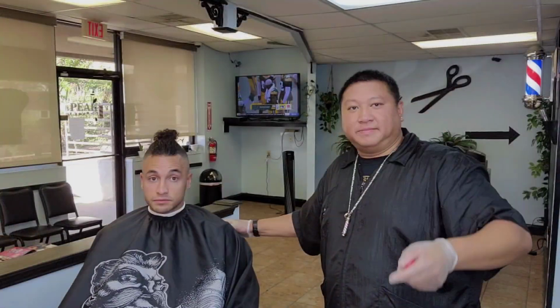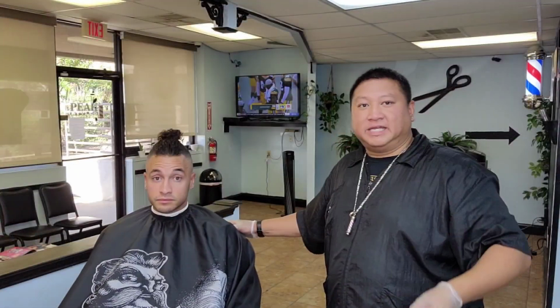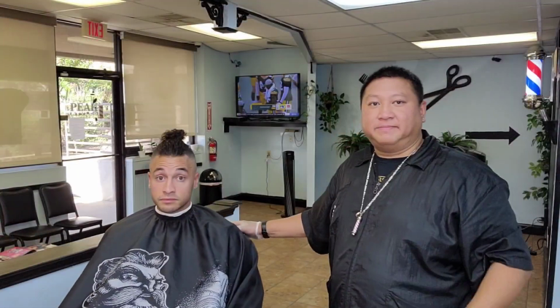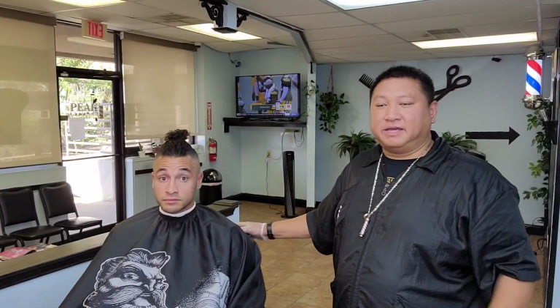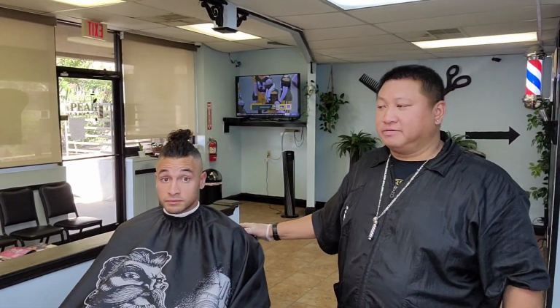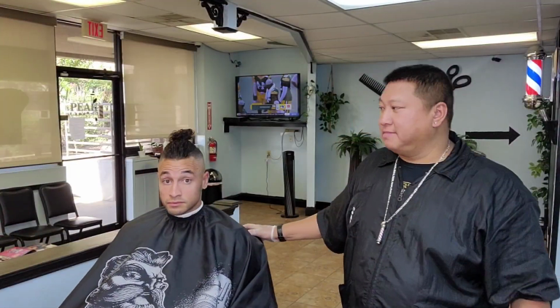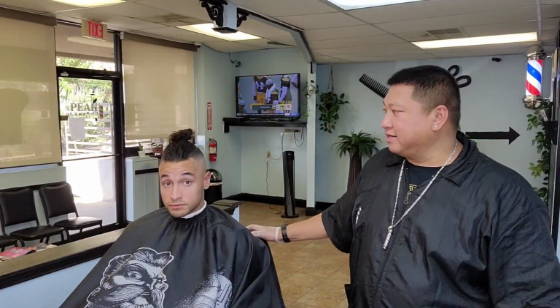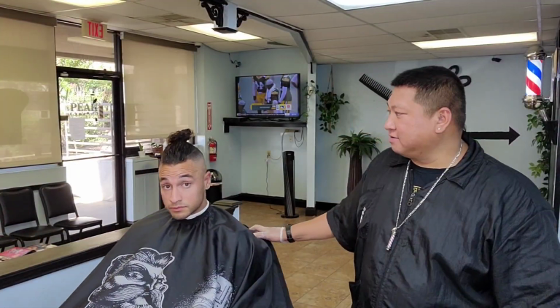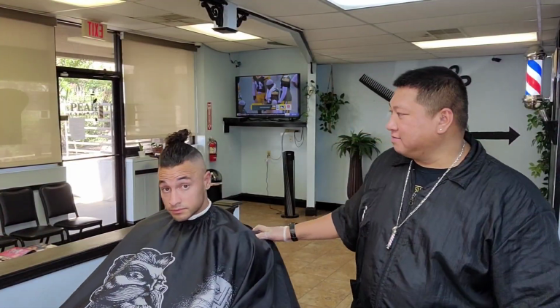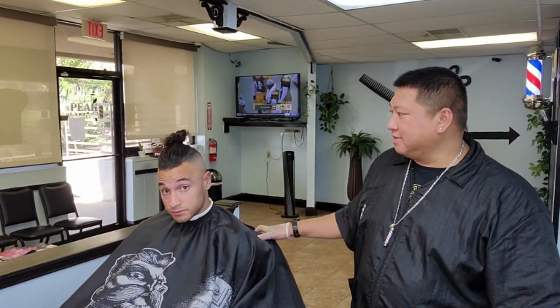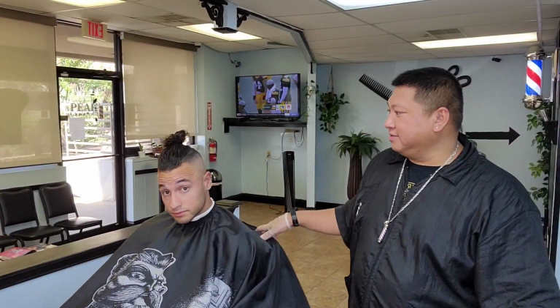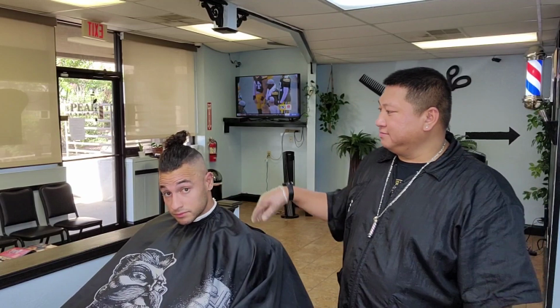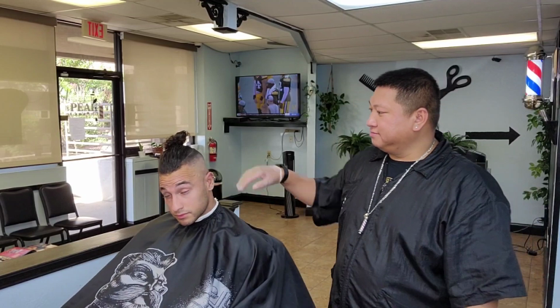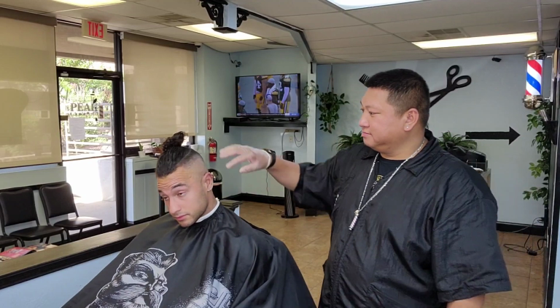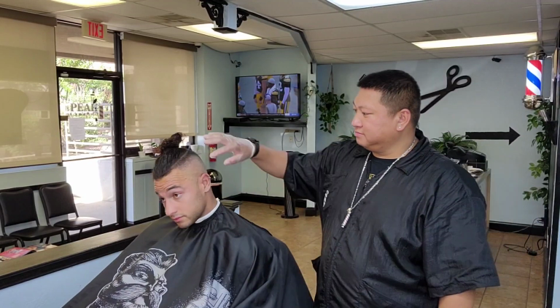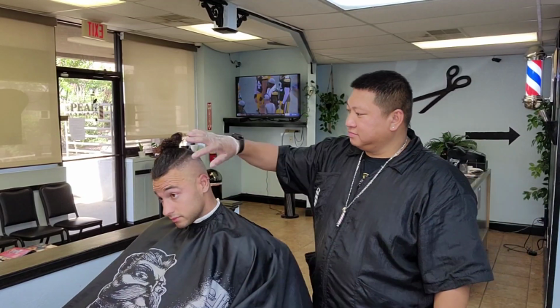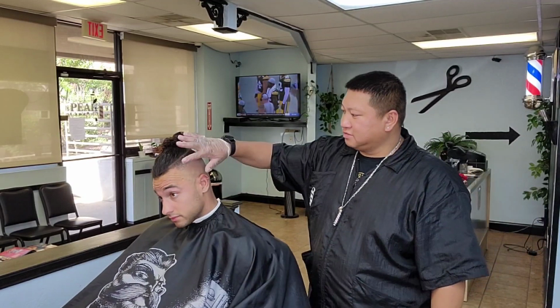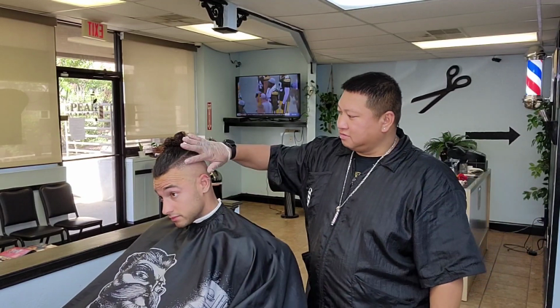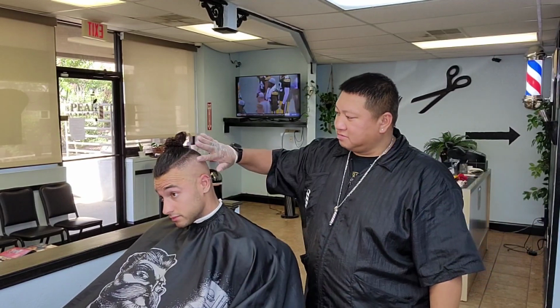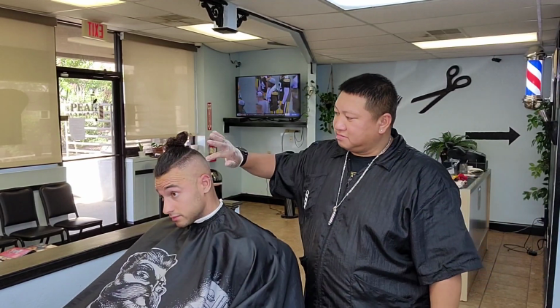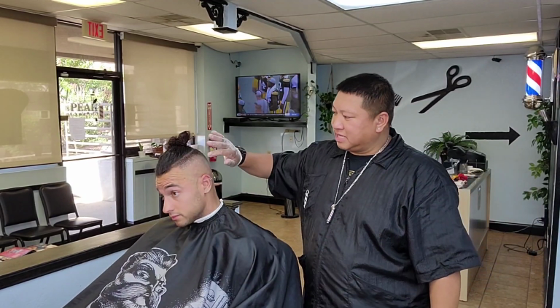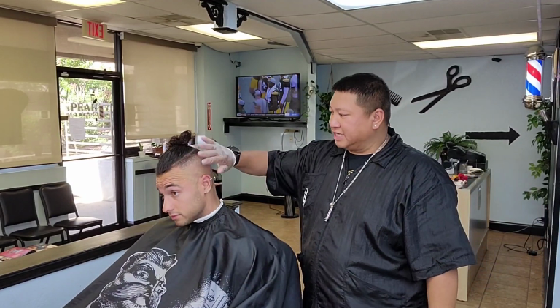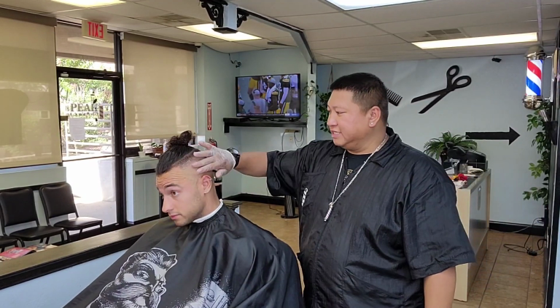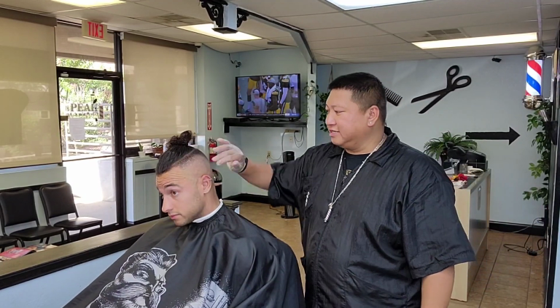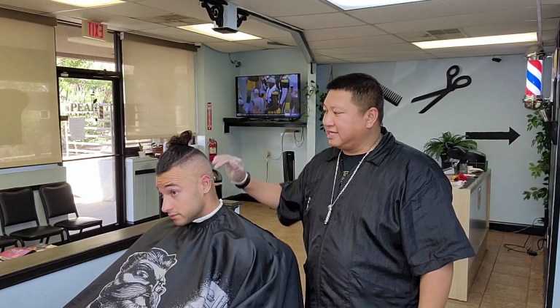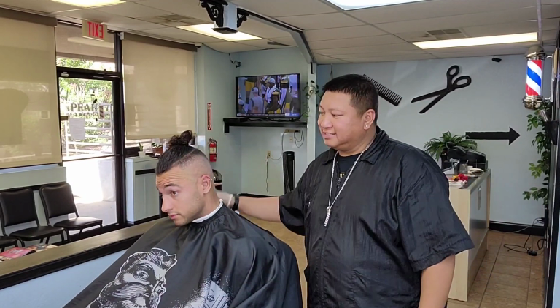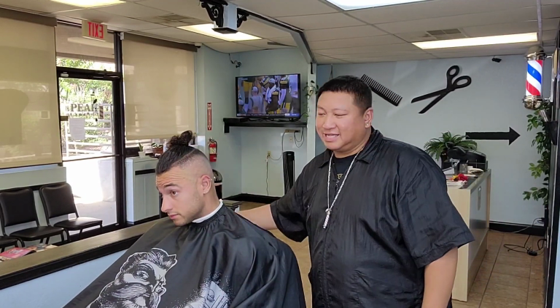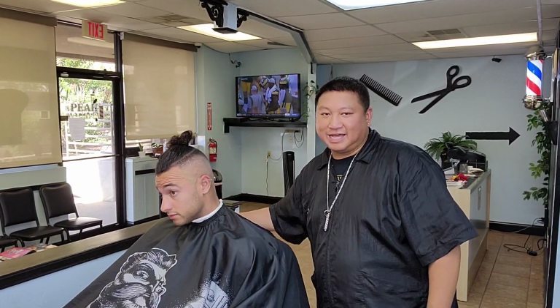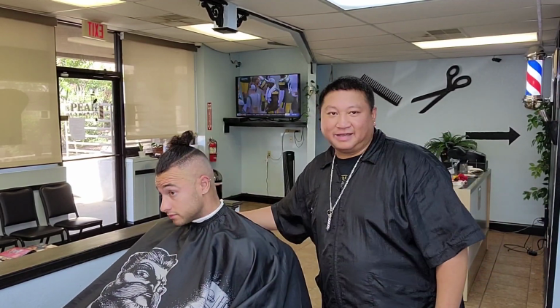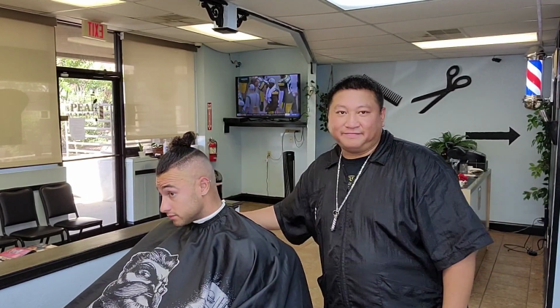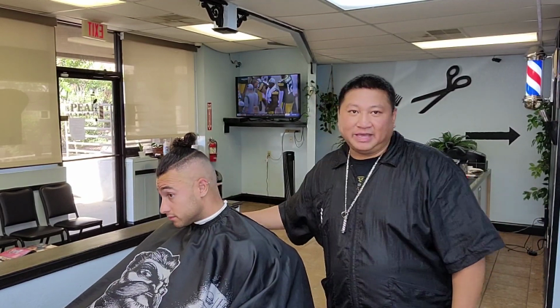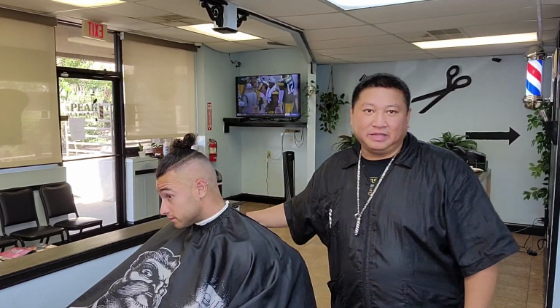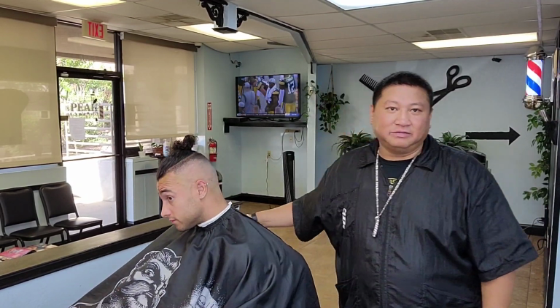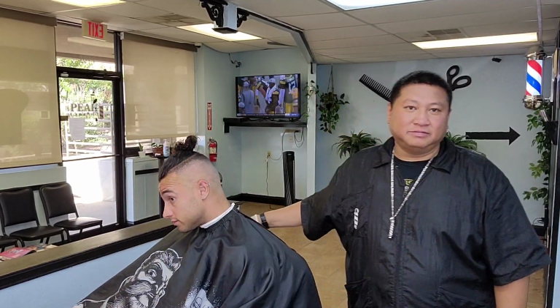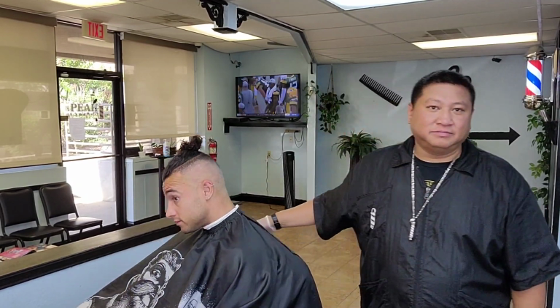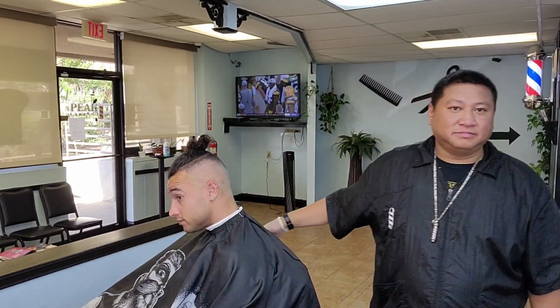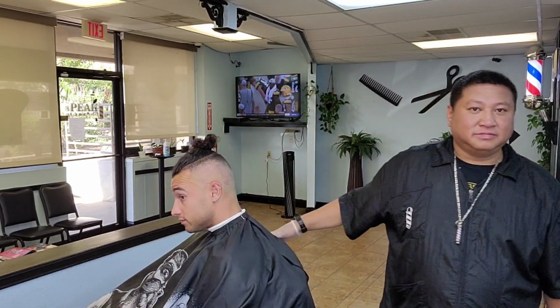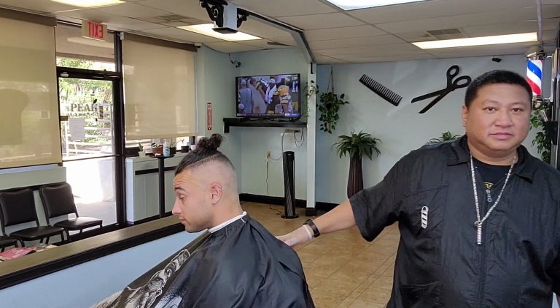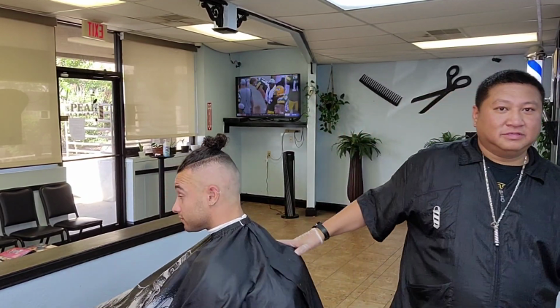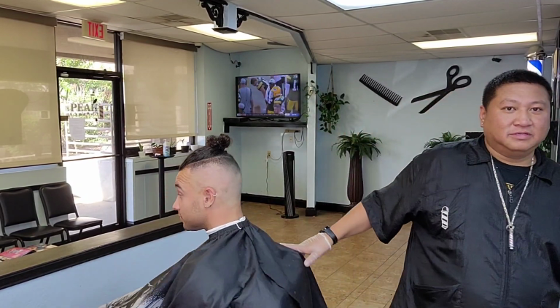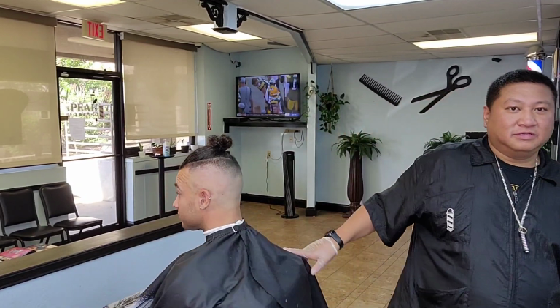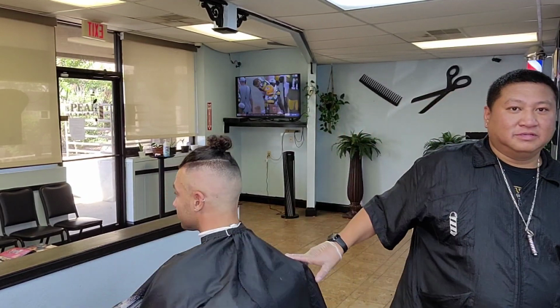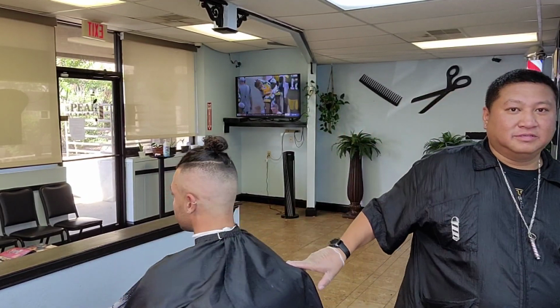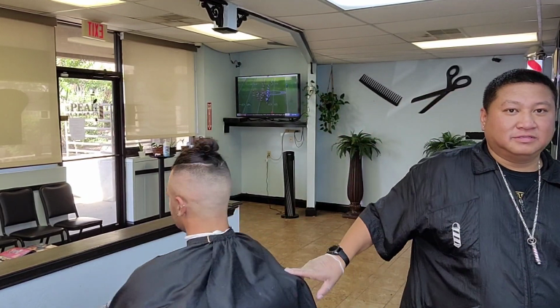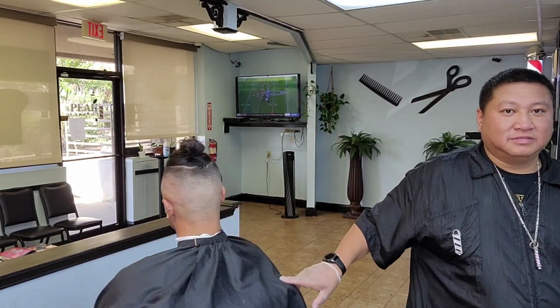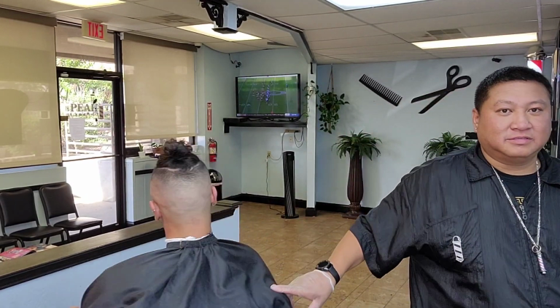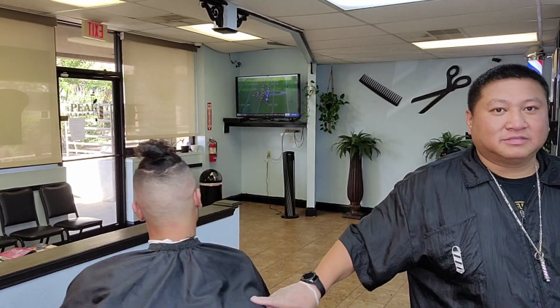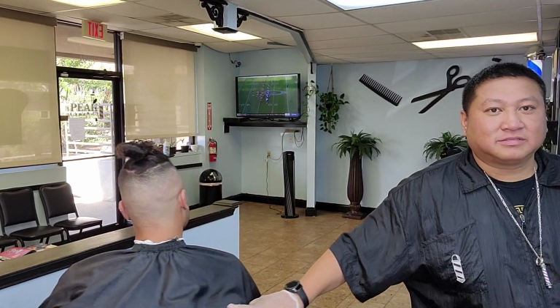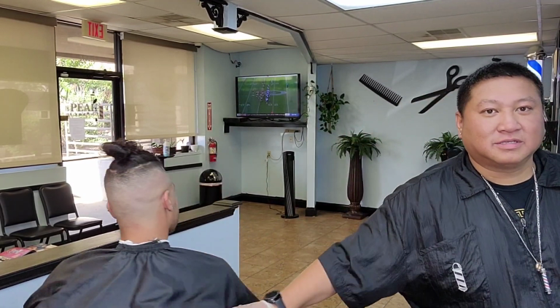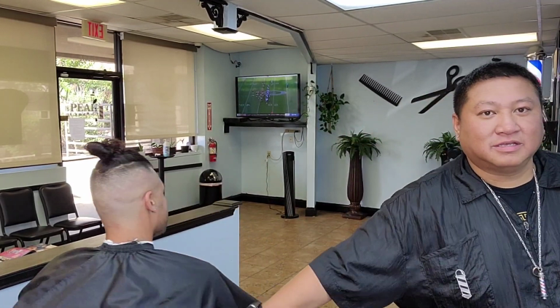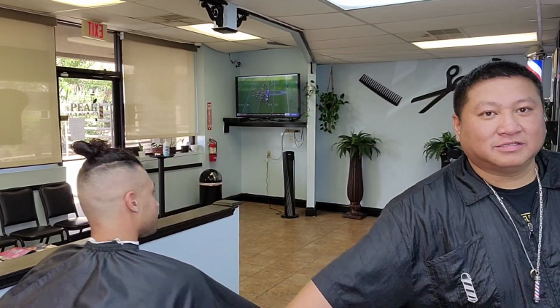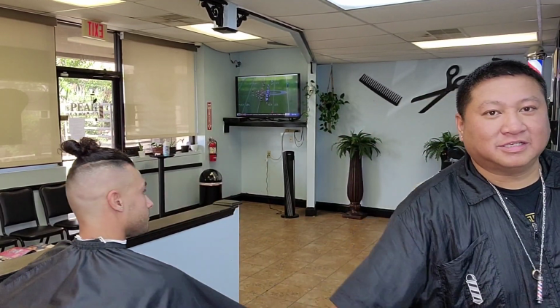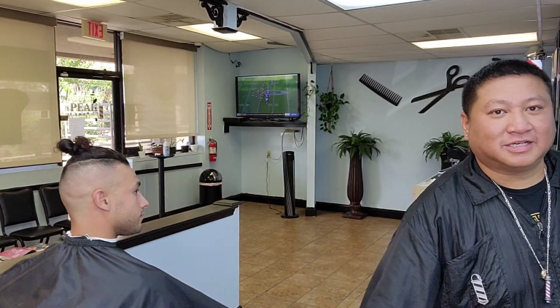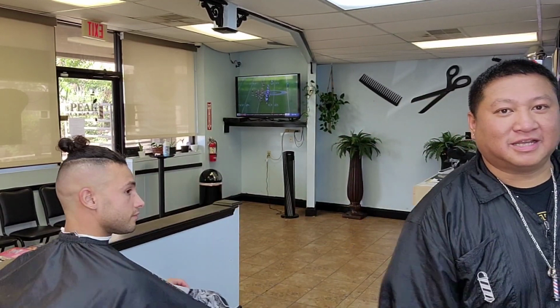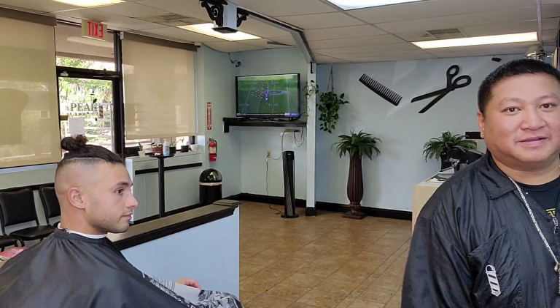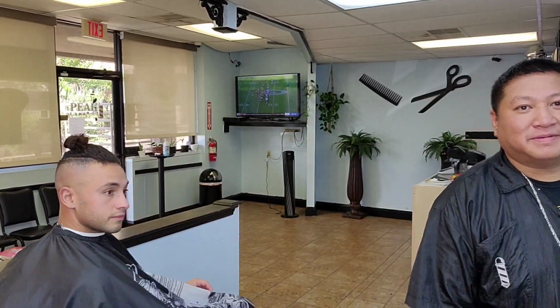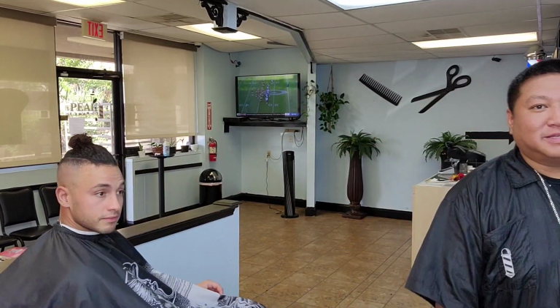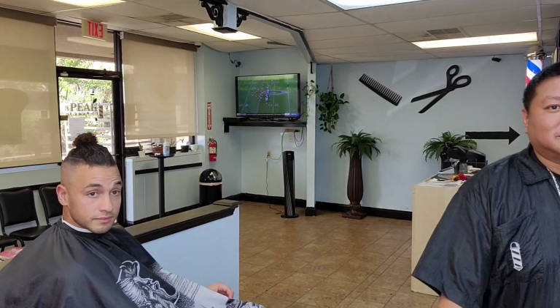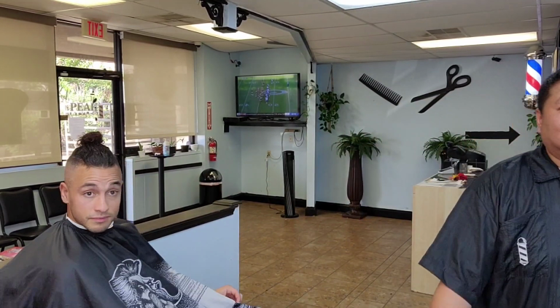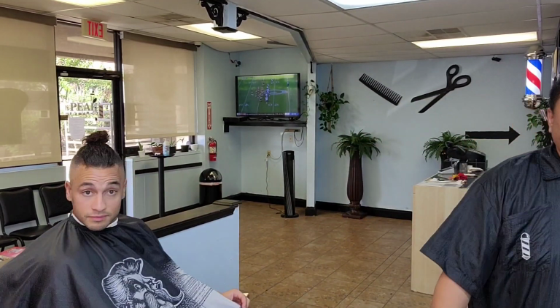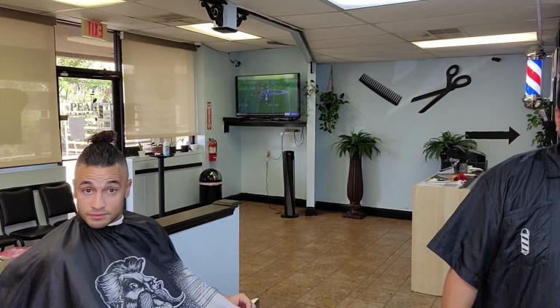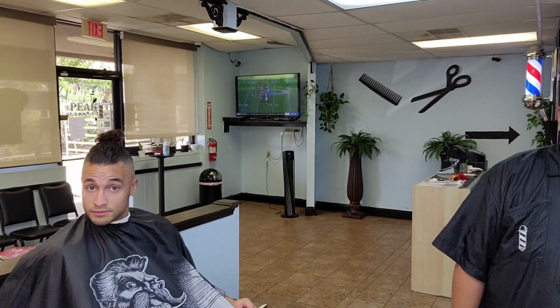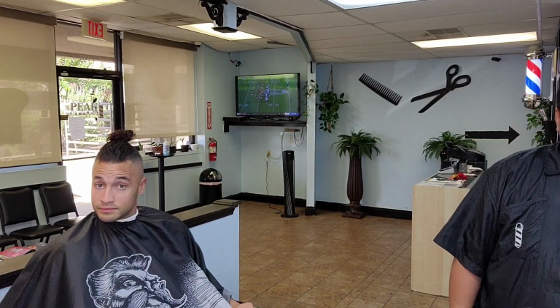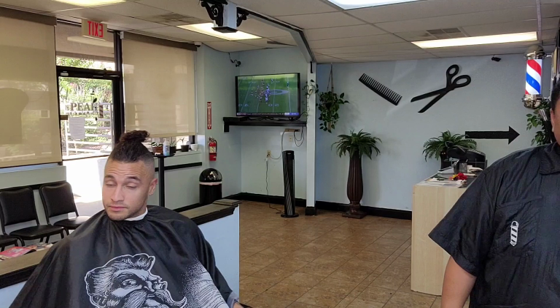What's up man? I'm back with Mike already. So I did a nice high fade on him. Check it out. Let's go.